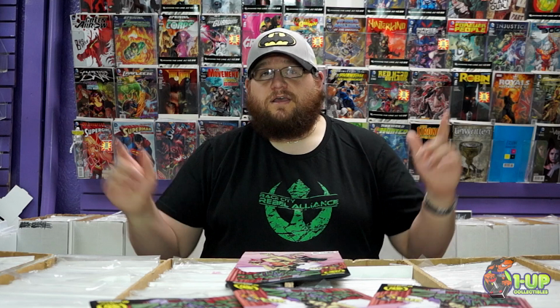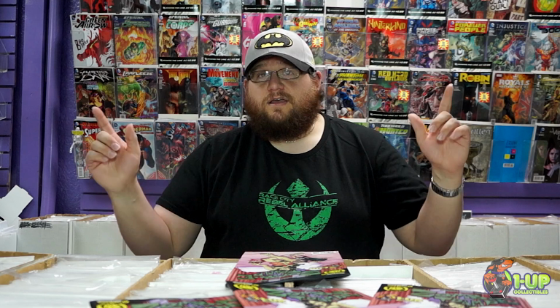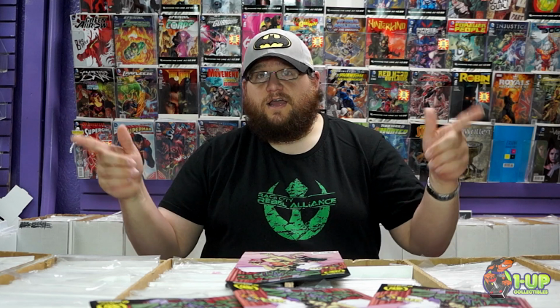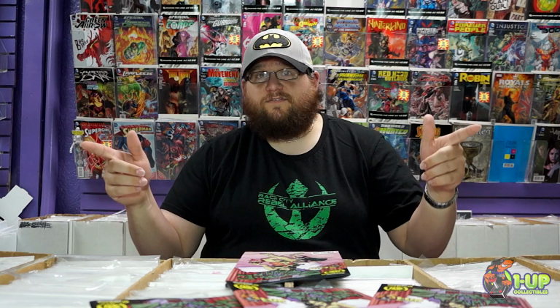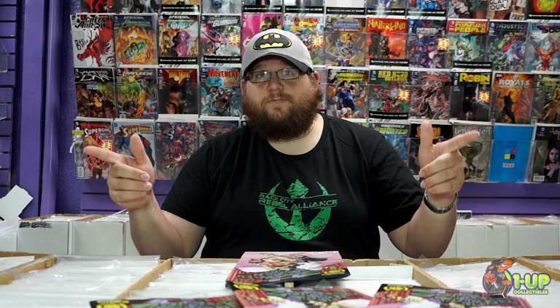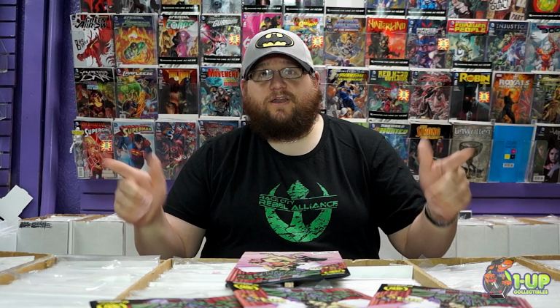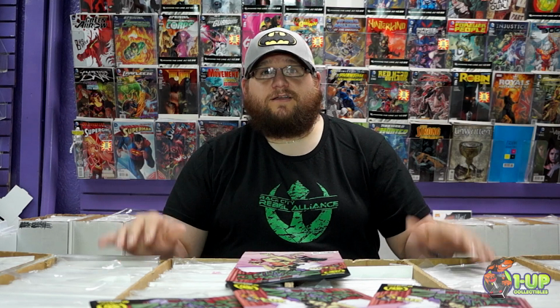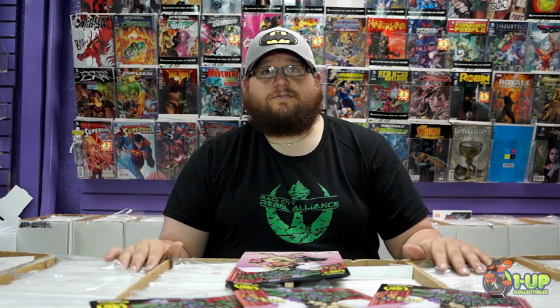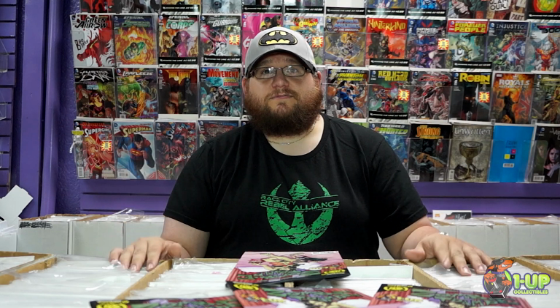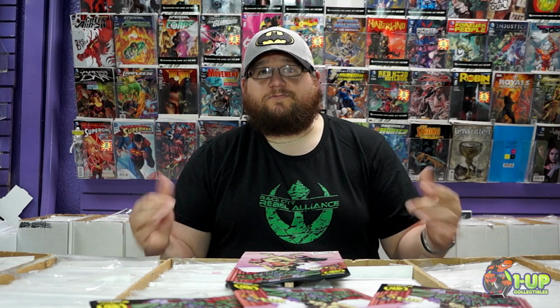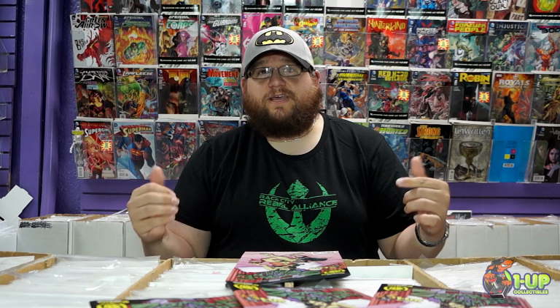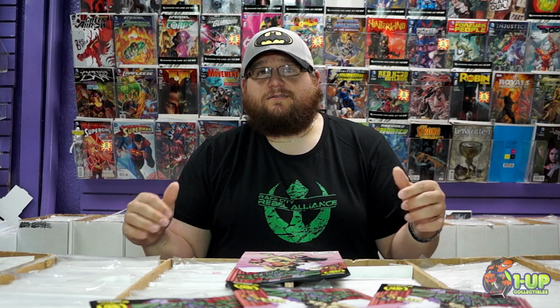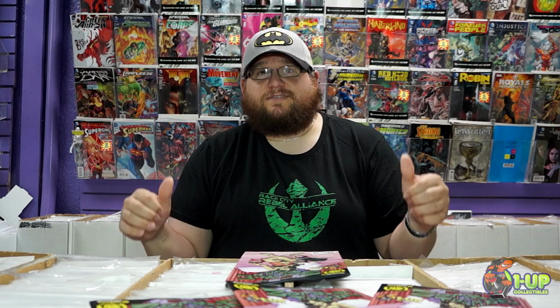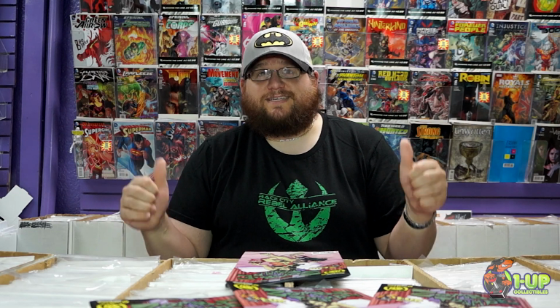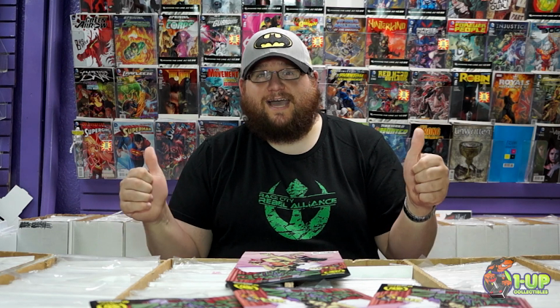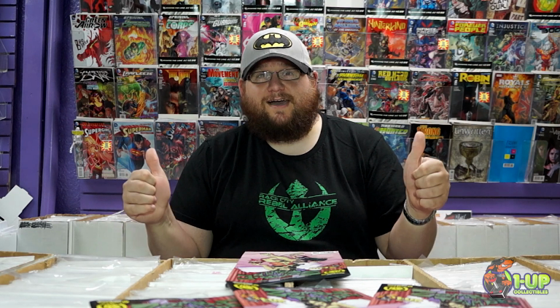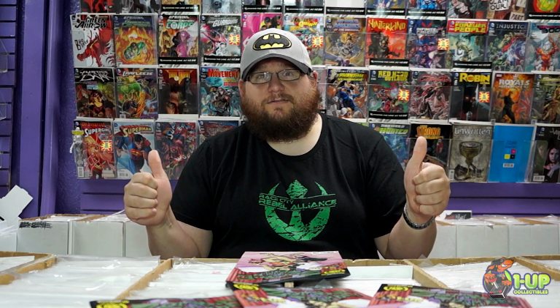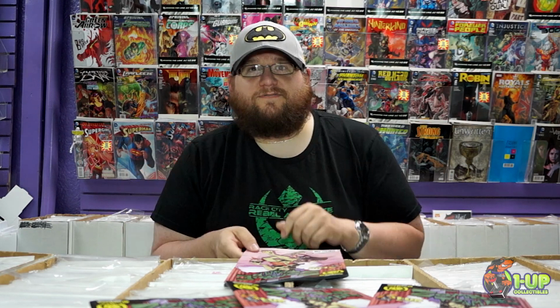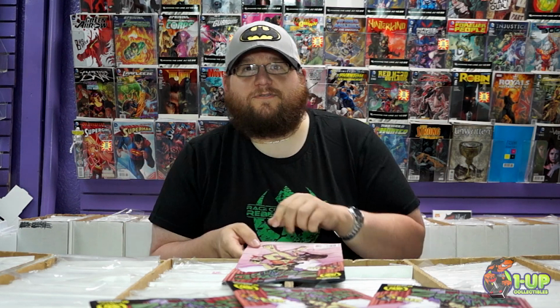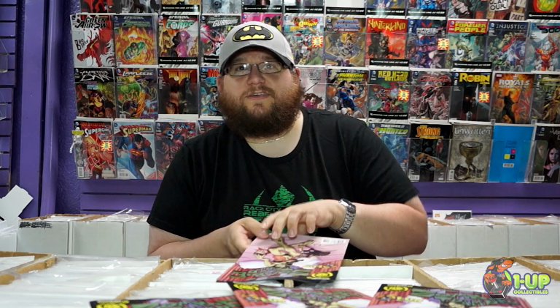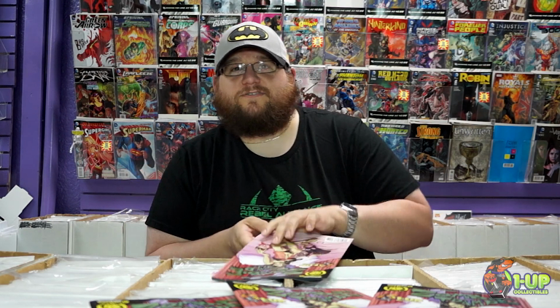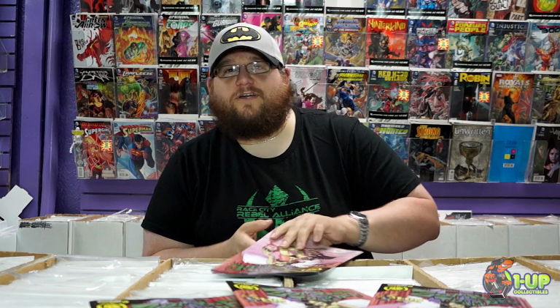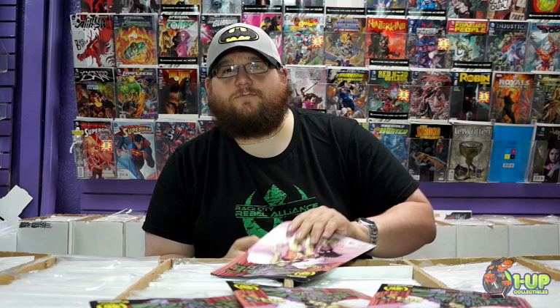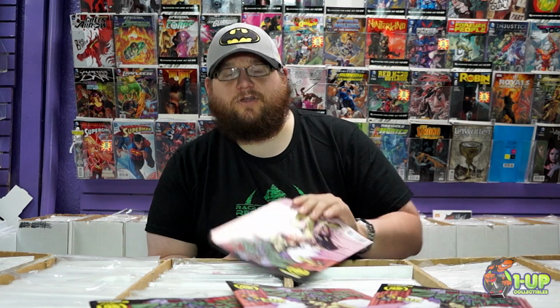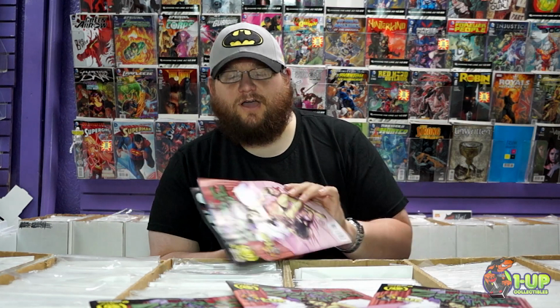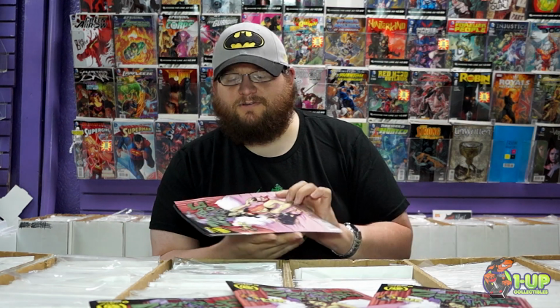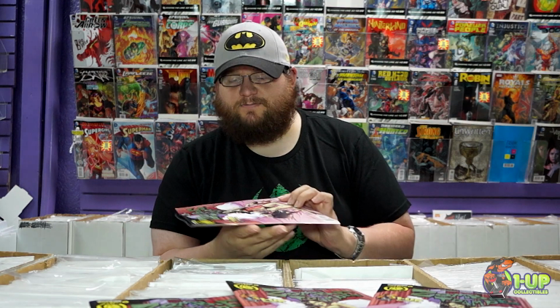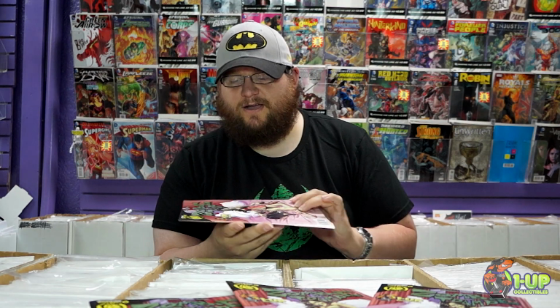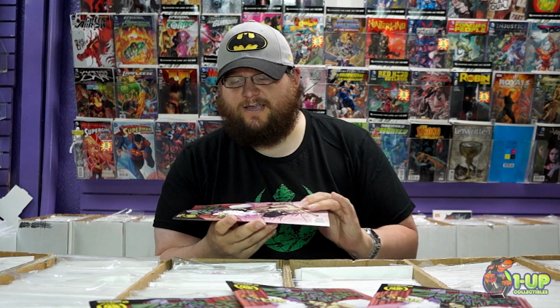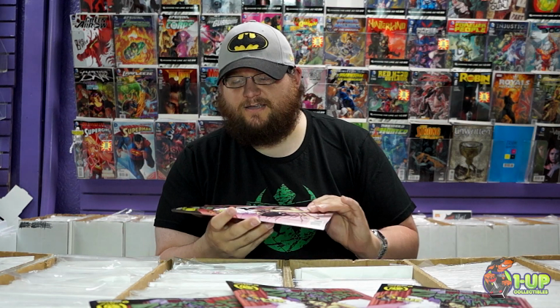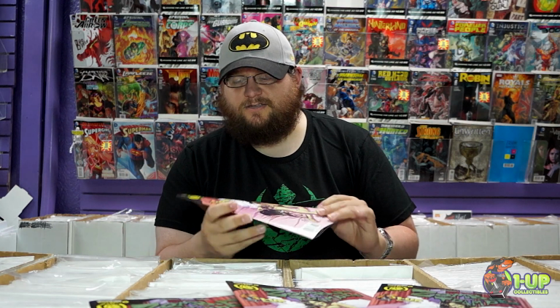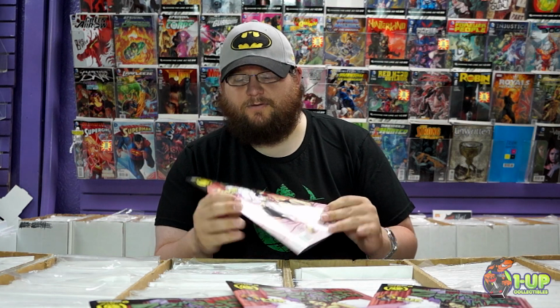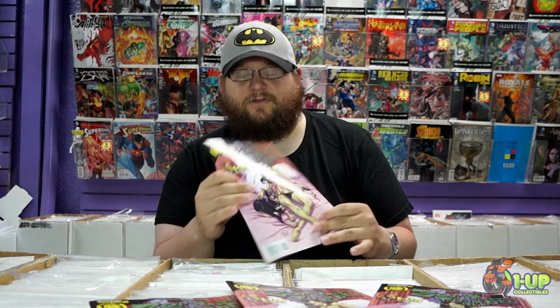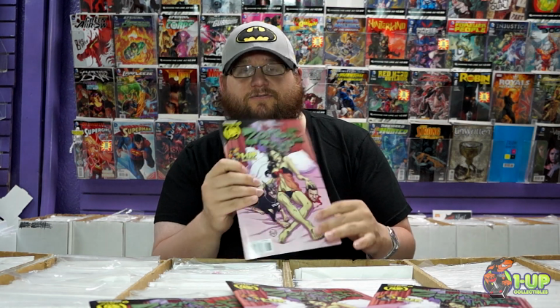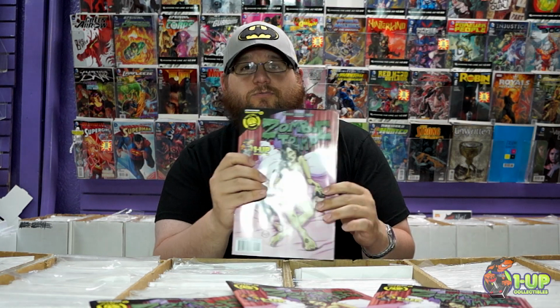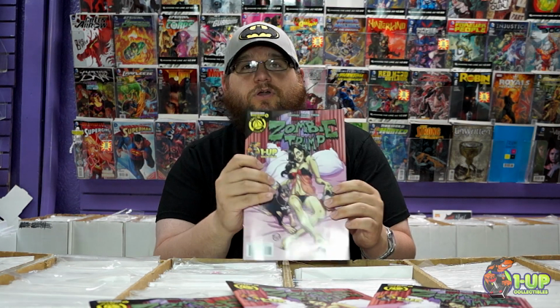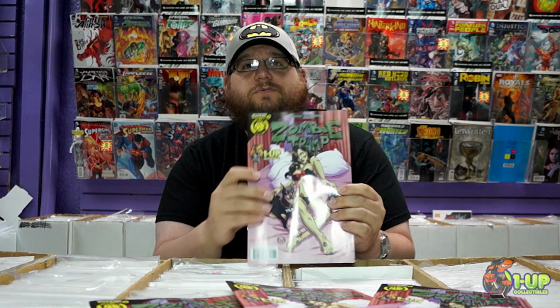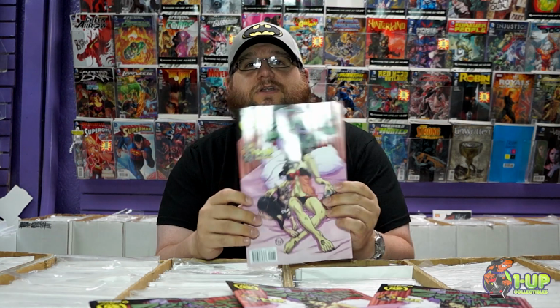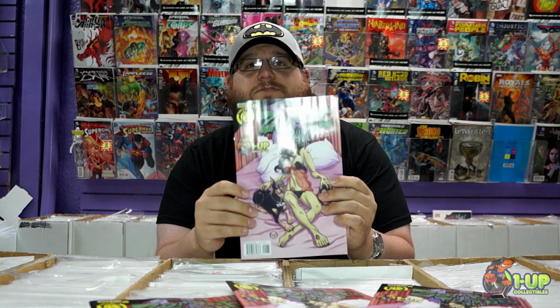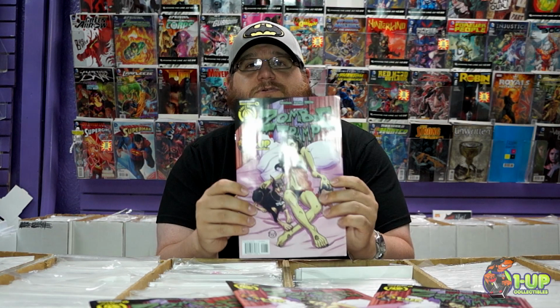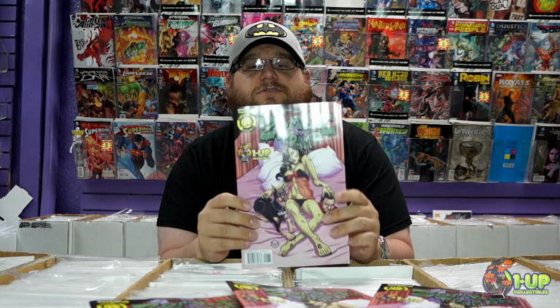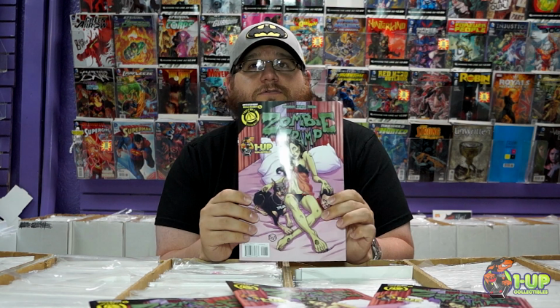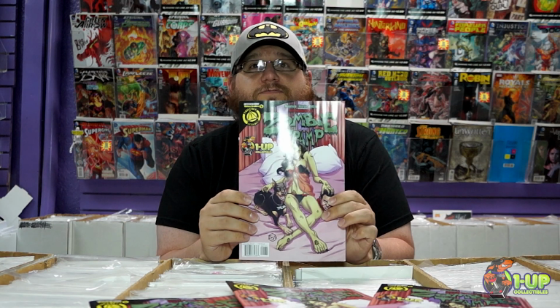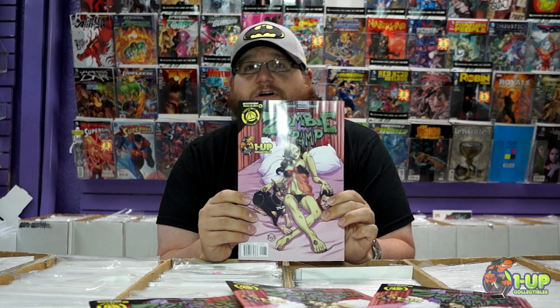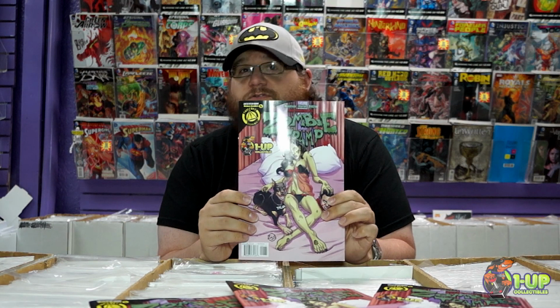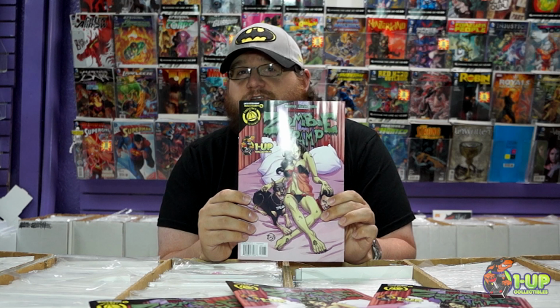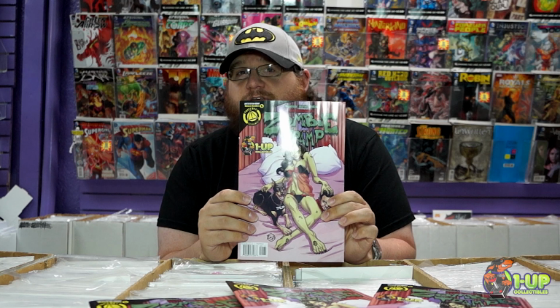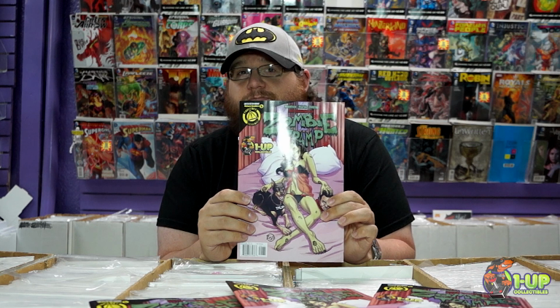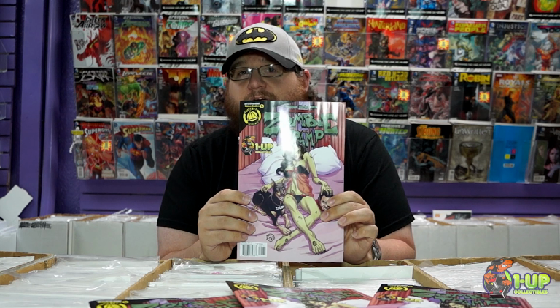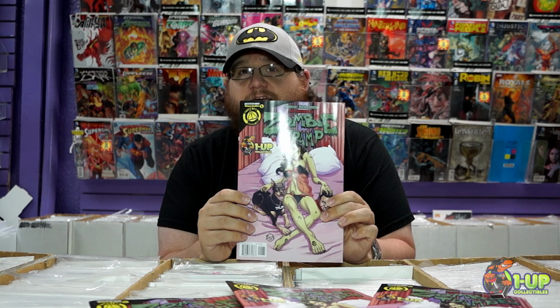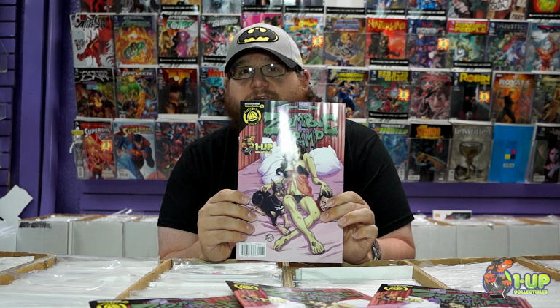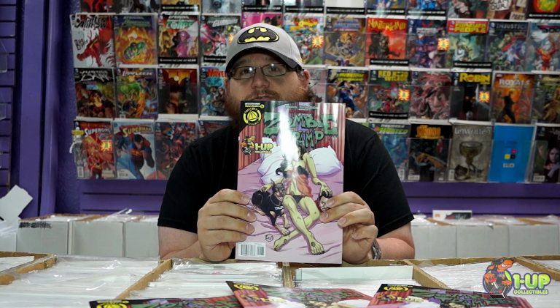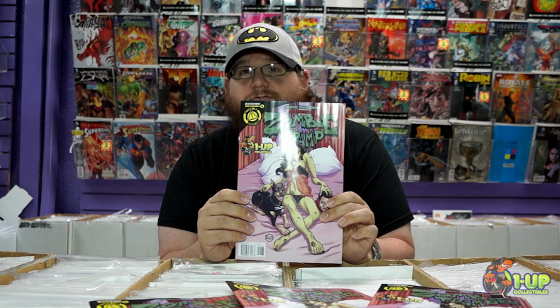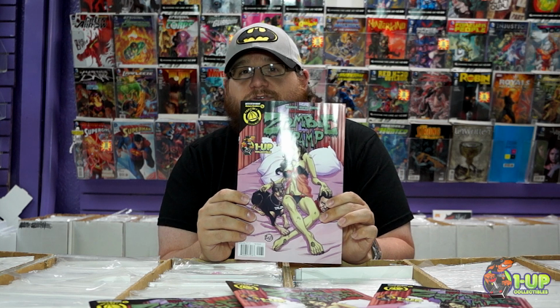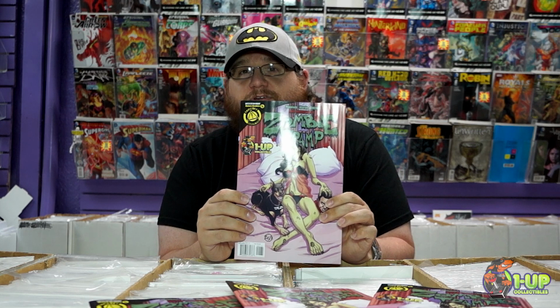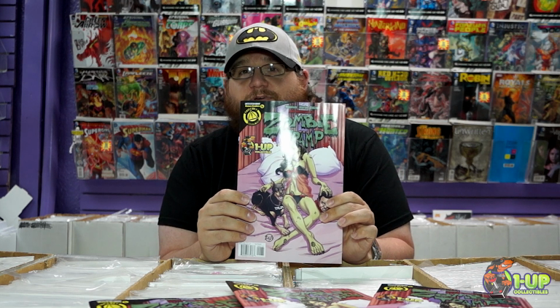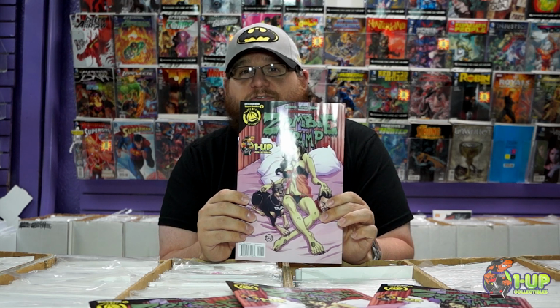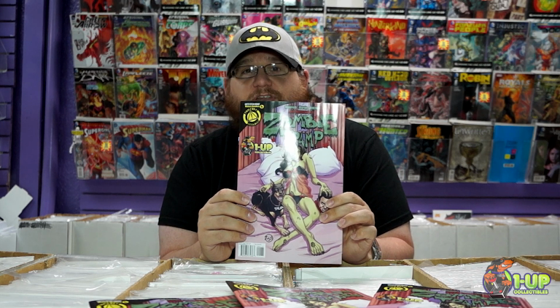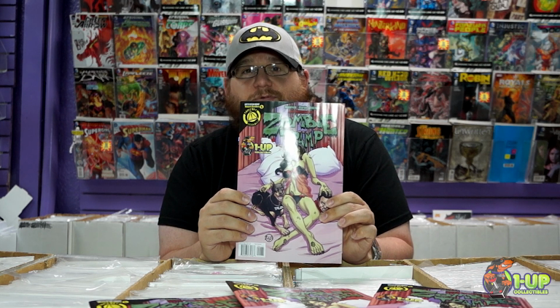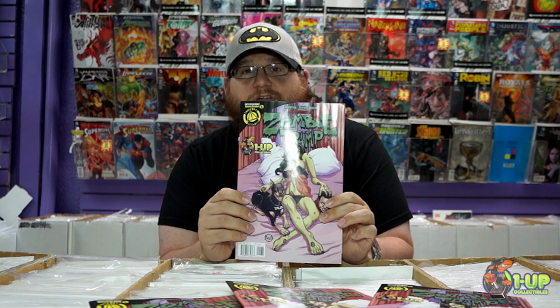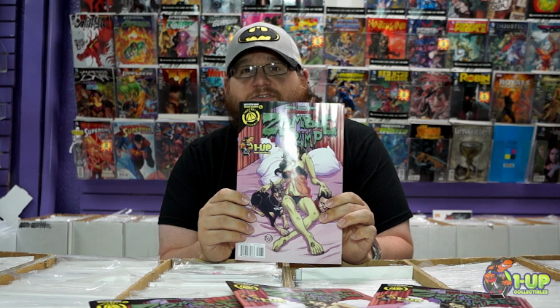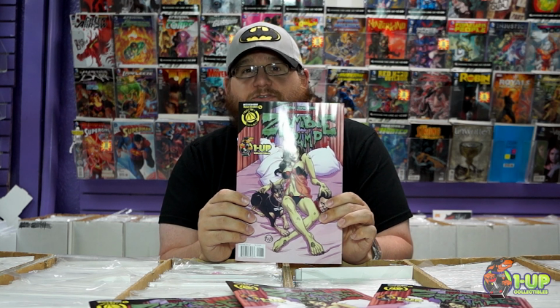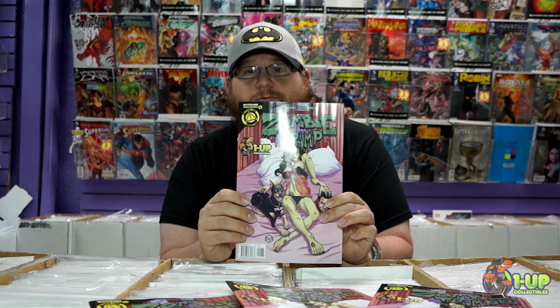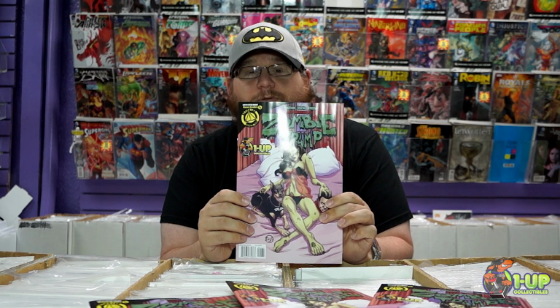Hey everybody, it's me, it's Kyle, from the Saturday Morning Comics Podcast, coming to you from 1UP Collectibles, 514 Penn Avenue, West Reading, Pennsylvania, 19611.